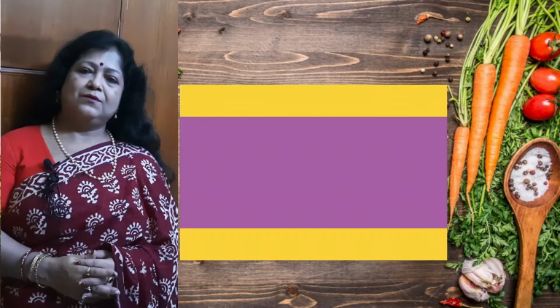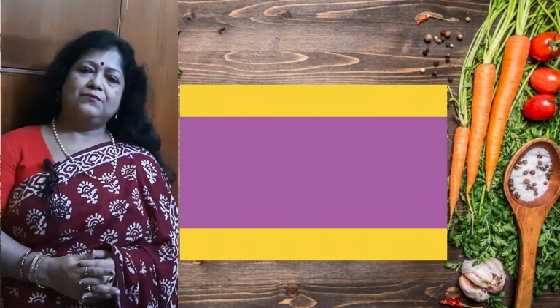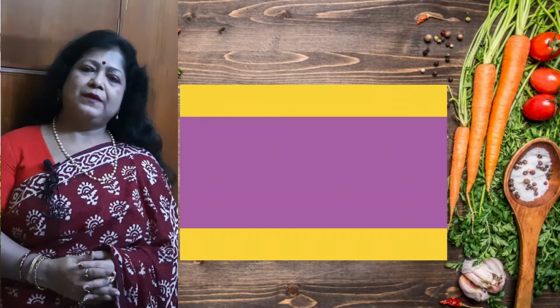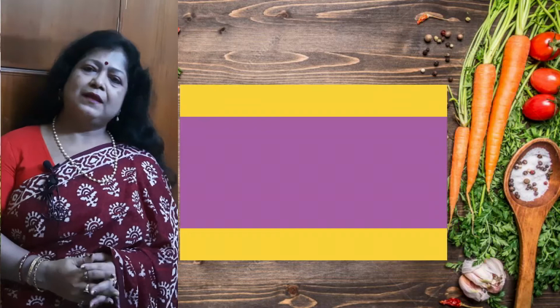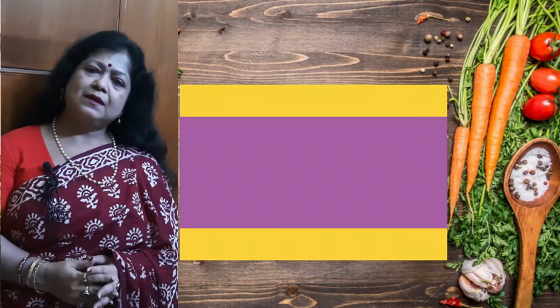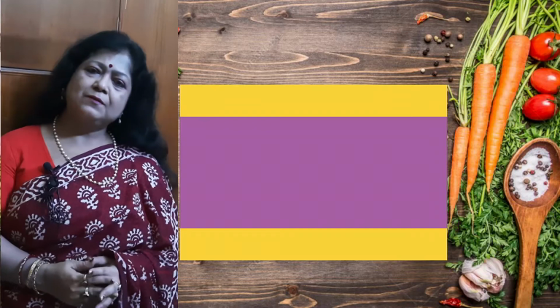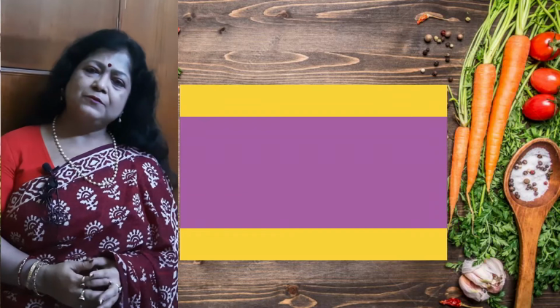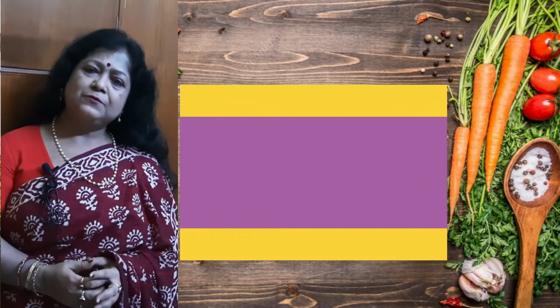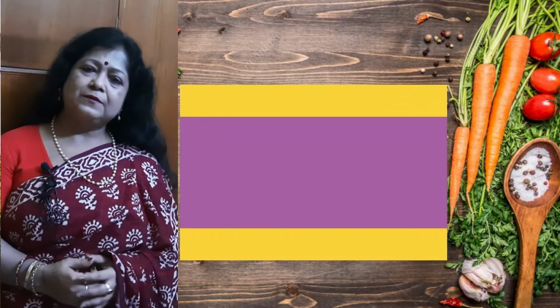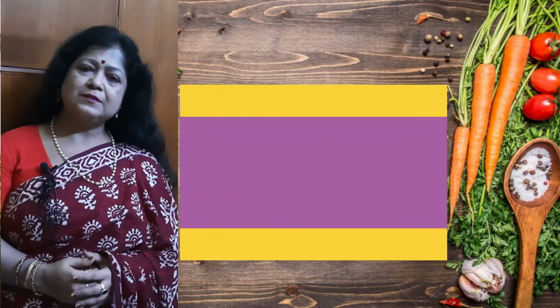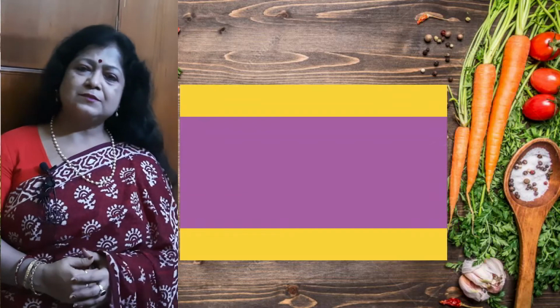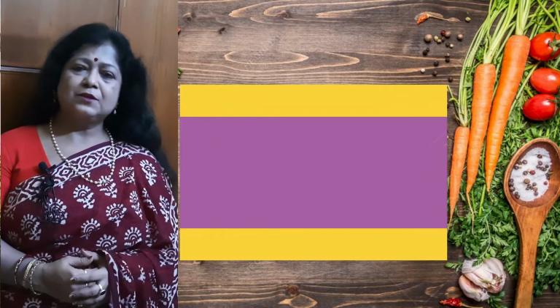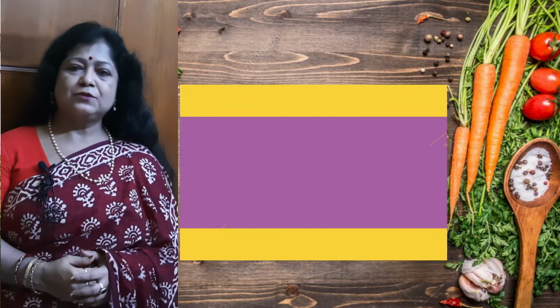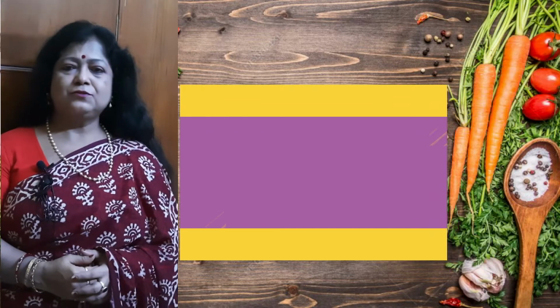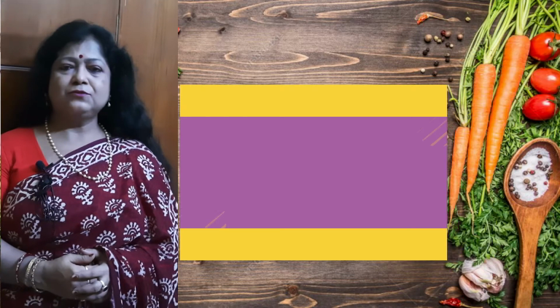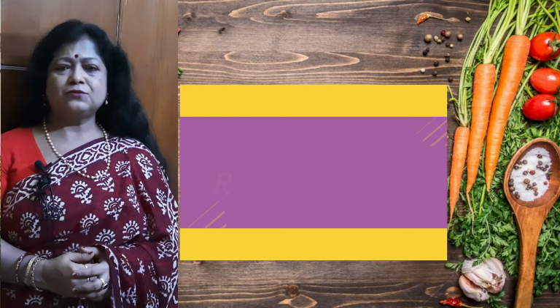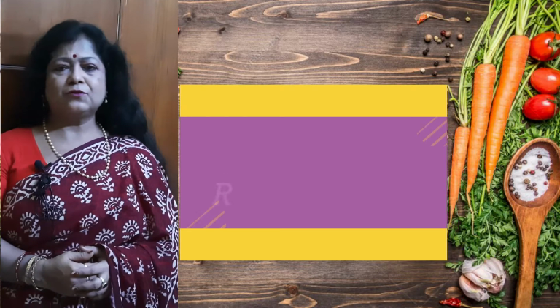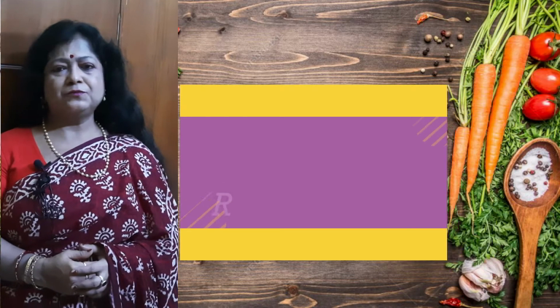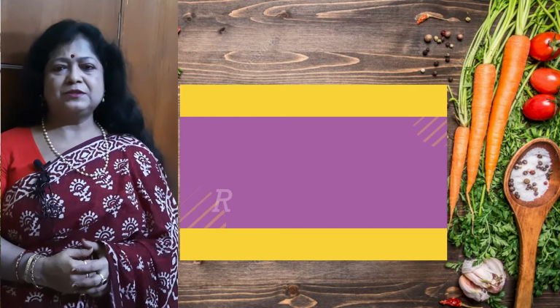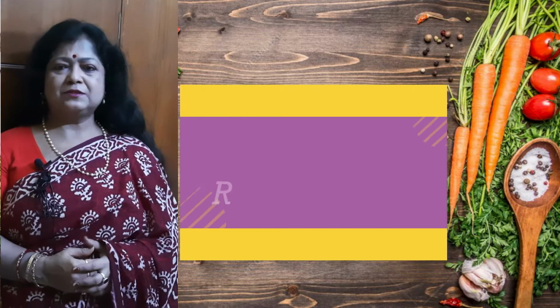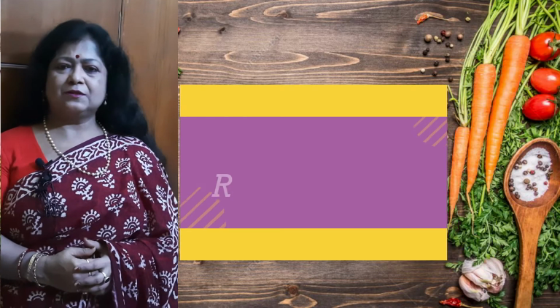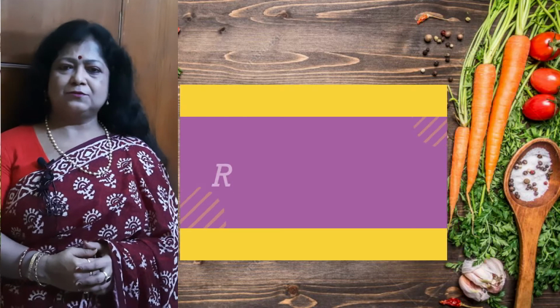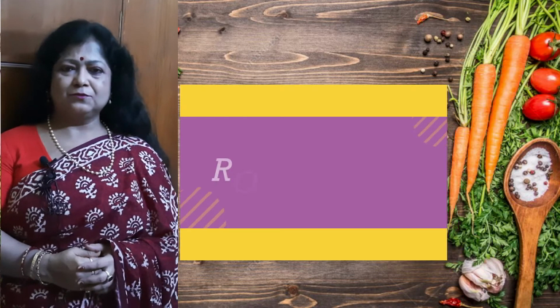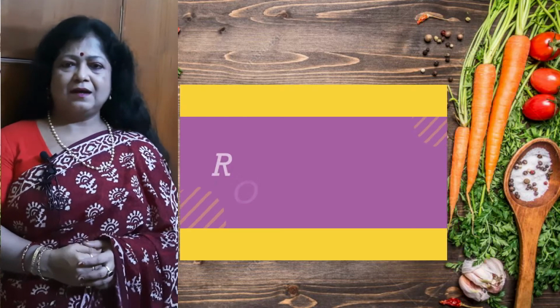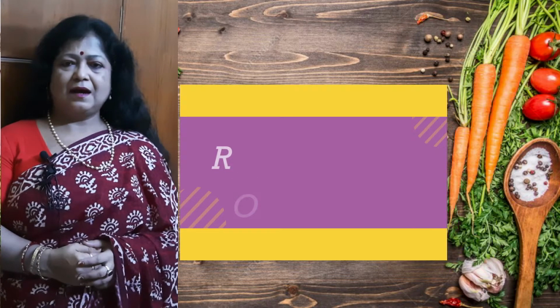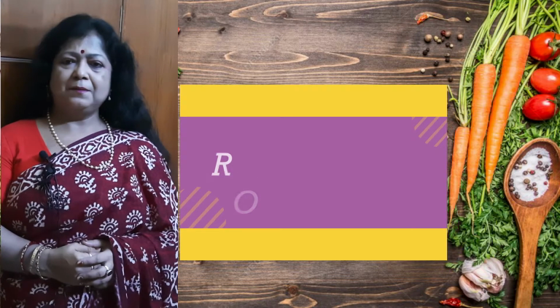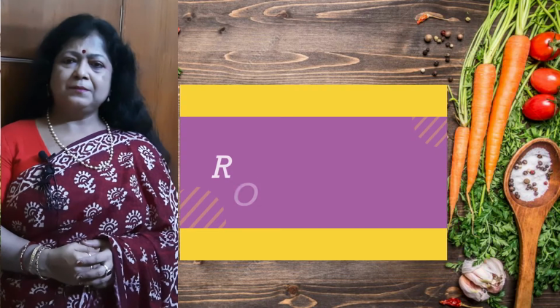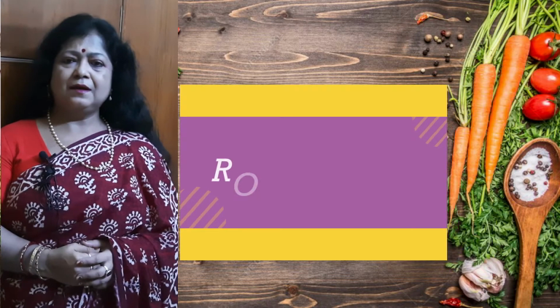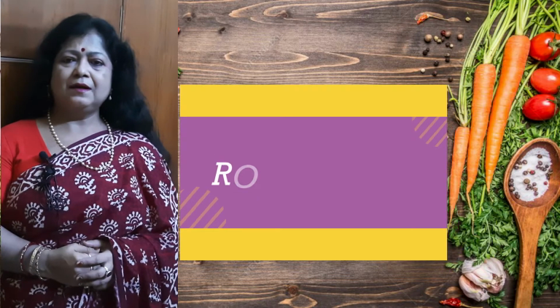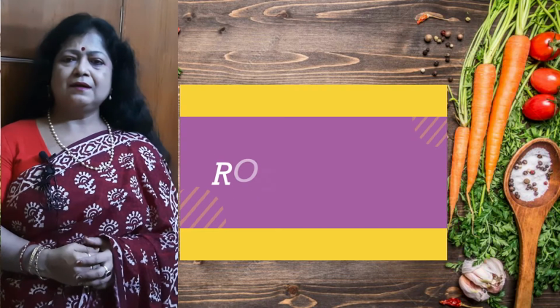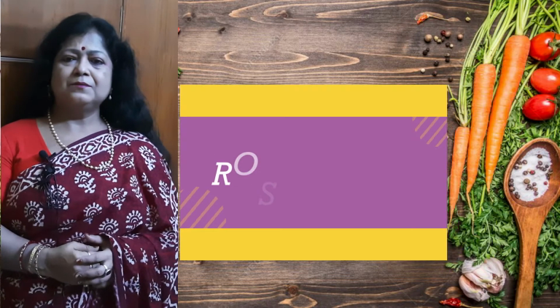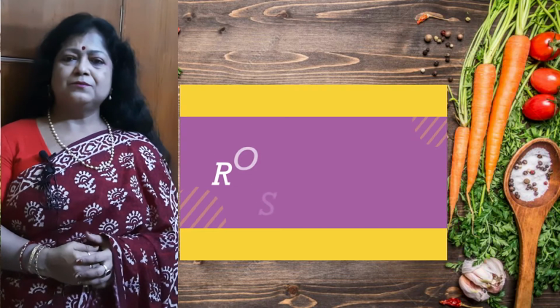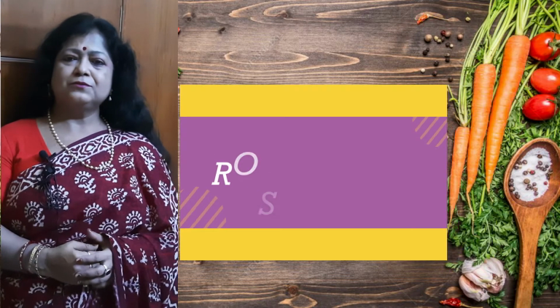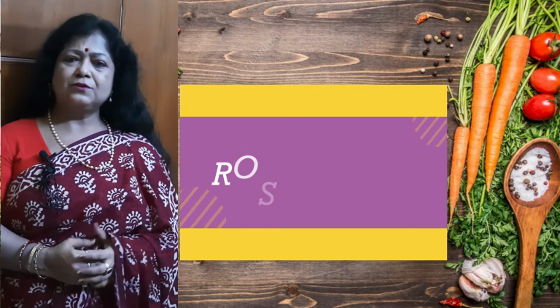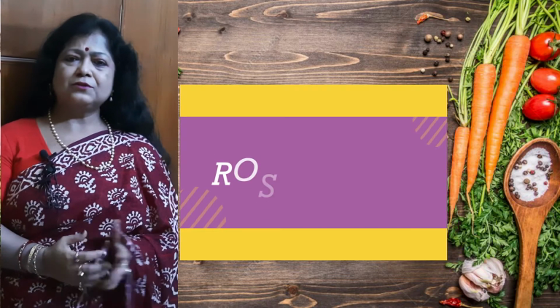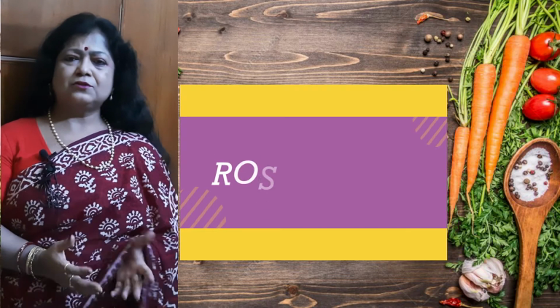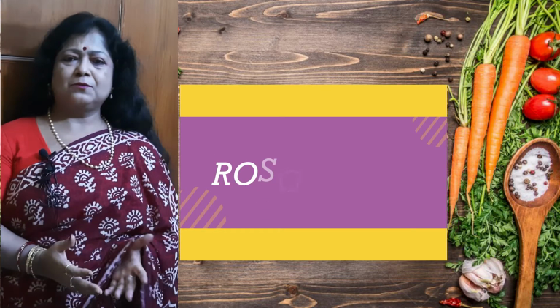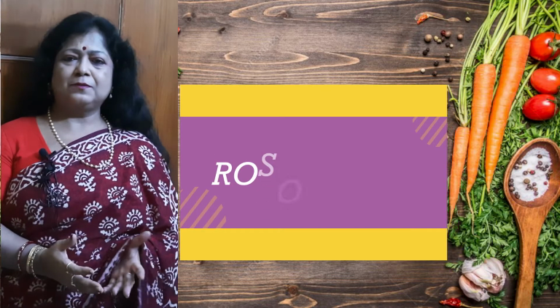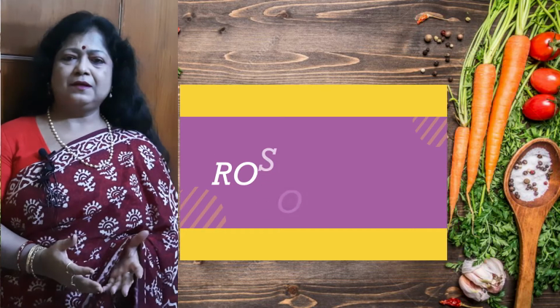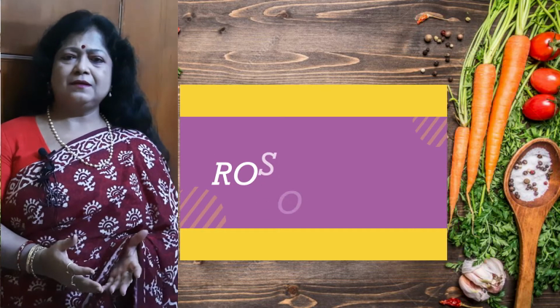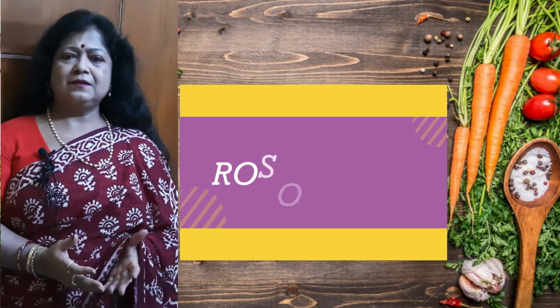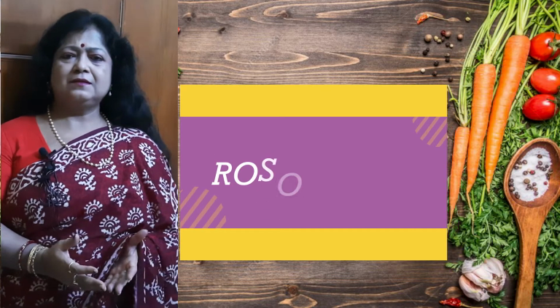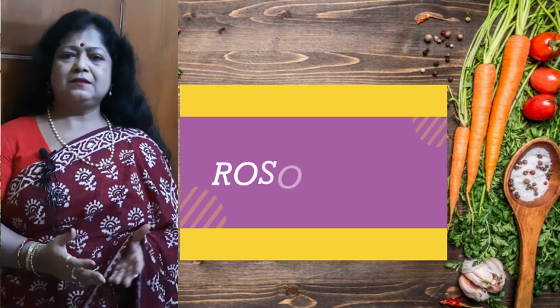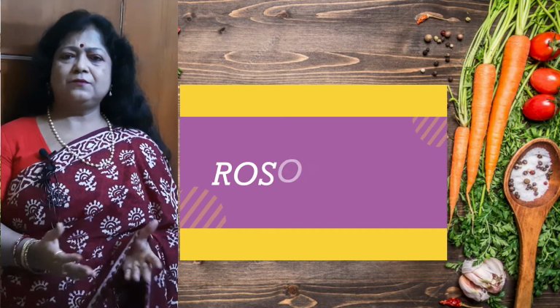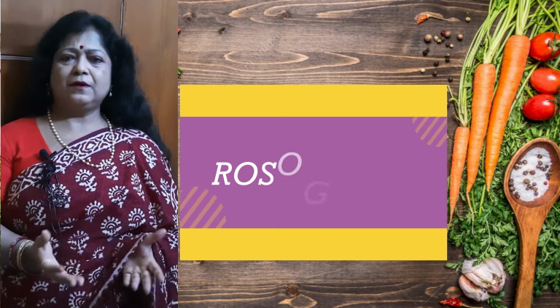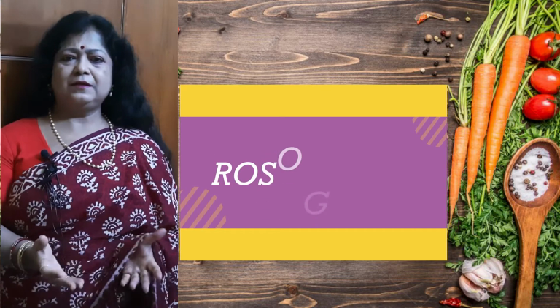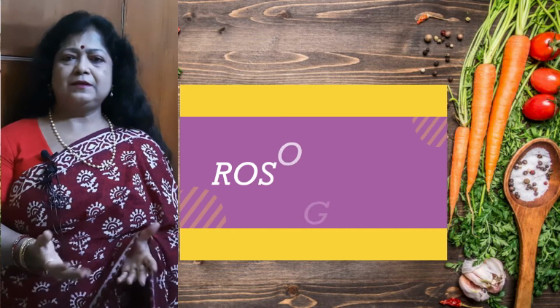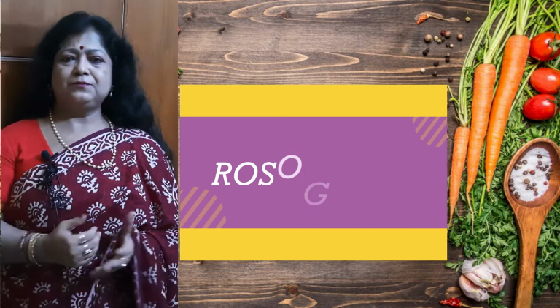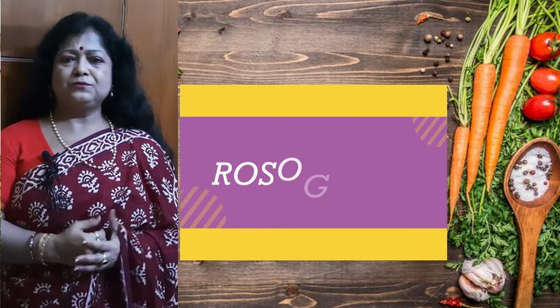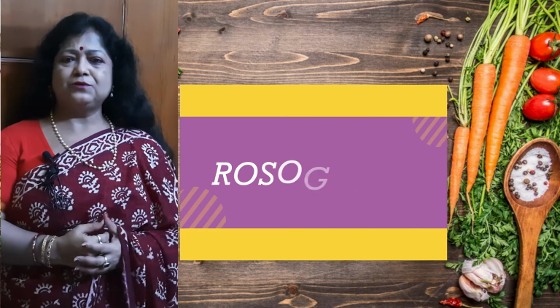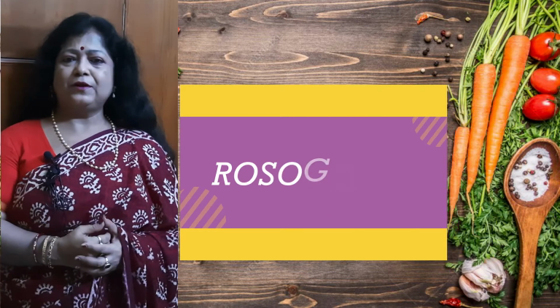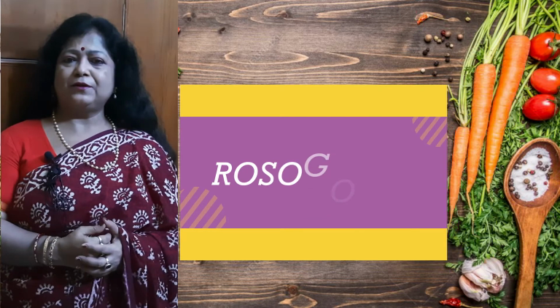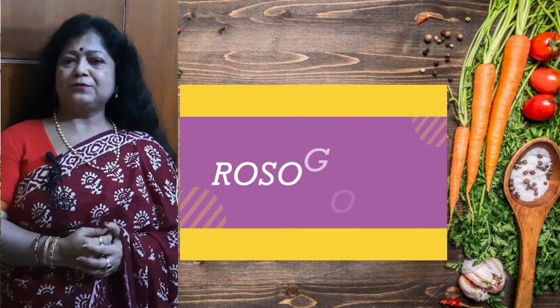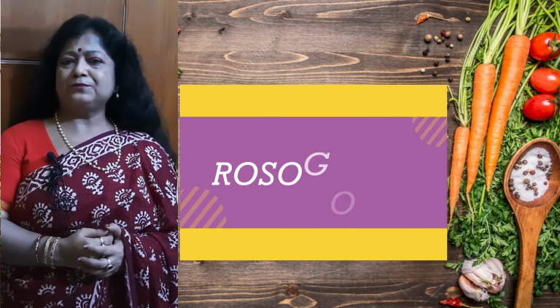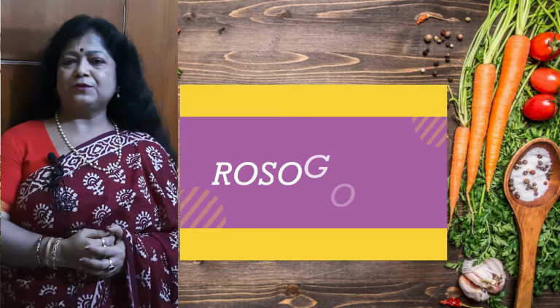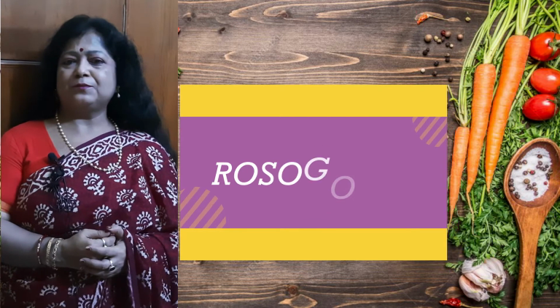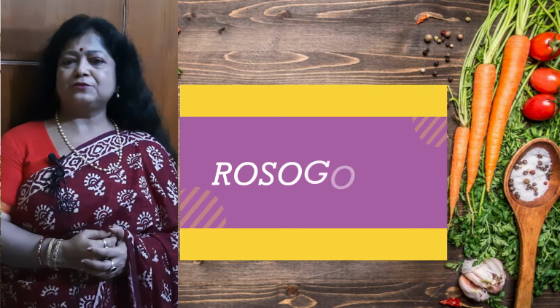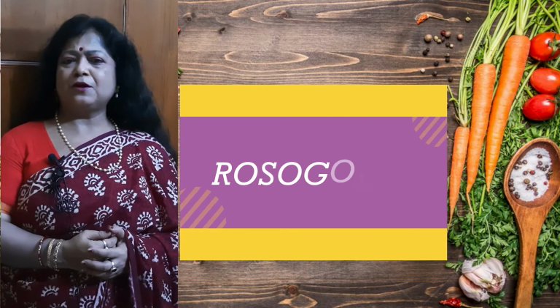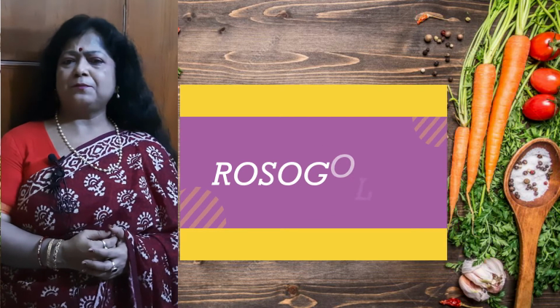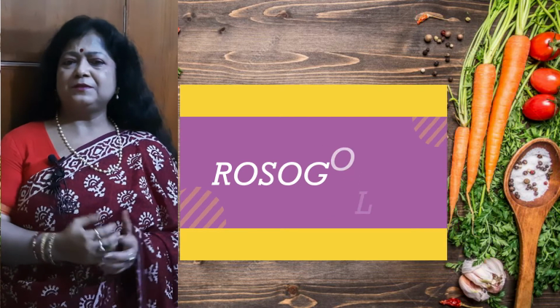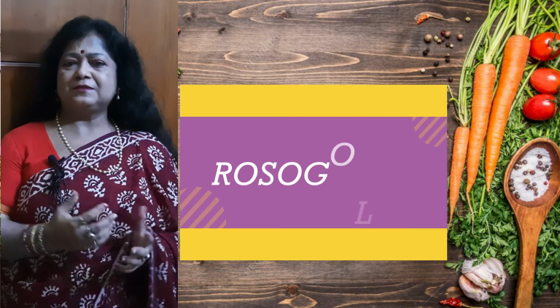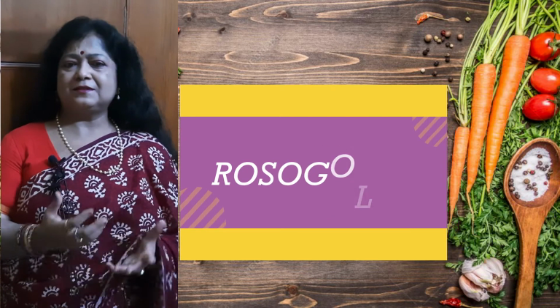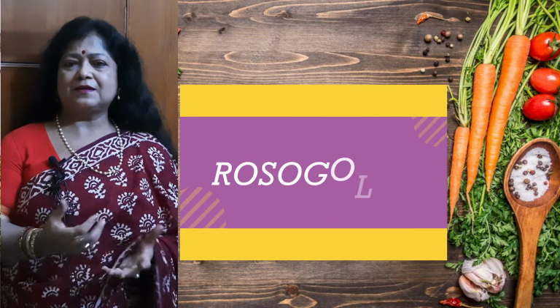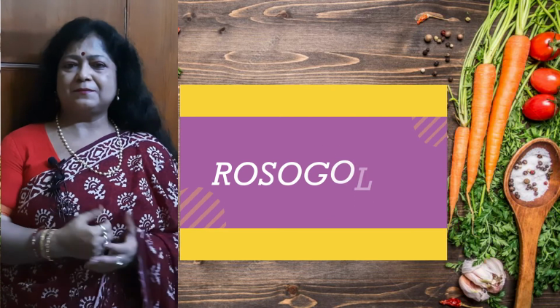Welcome, viewers, to Sormishtha Coop. We are in the whole time Diwali, Pujo, Erakum — all the mishti in the world.